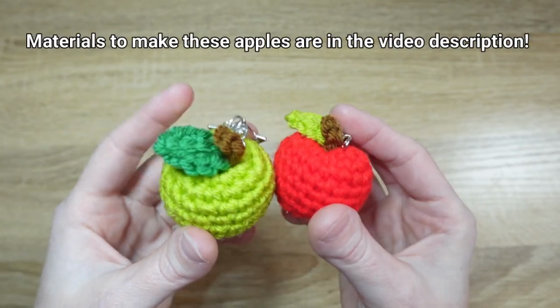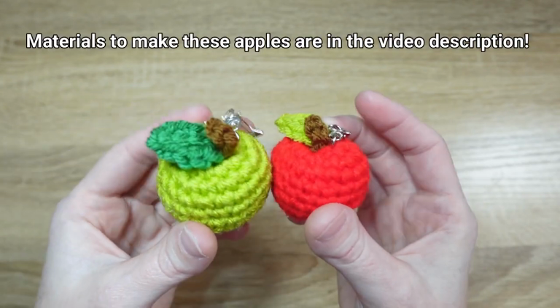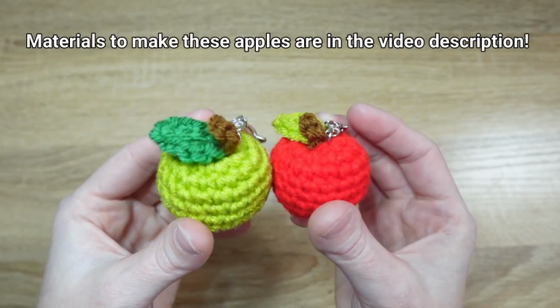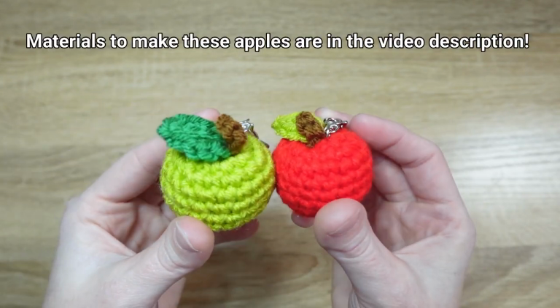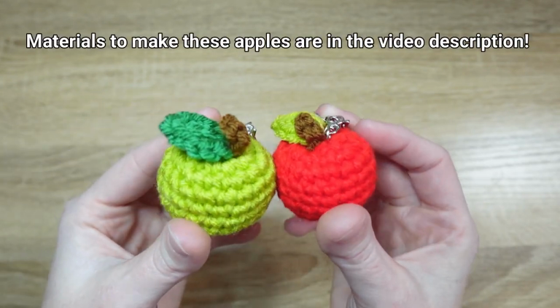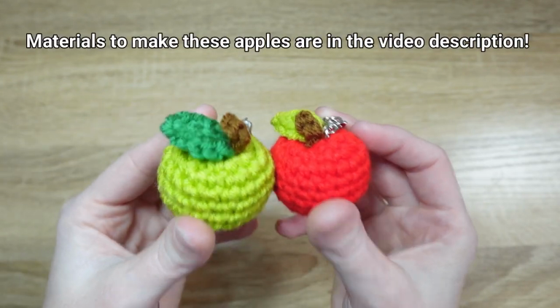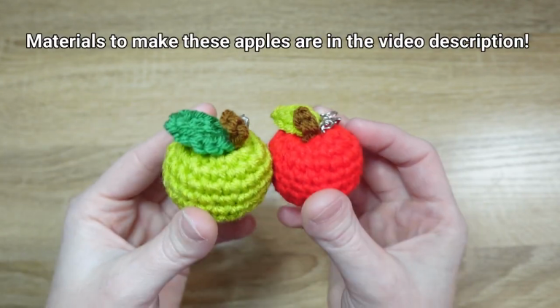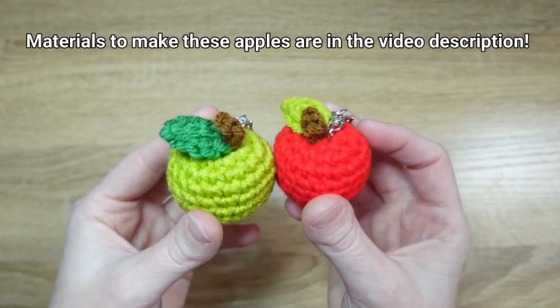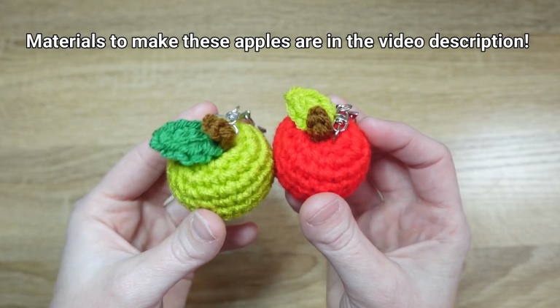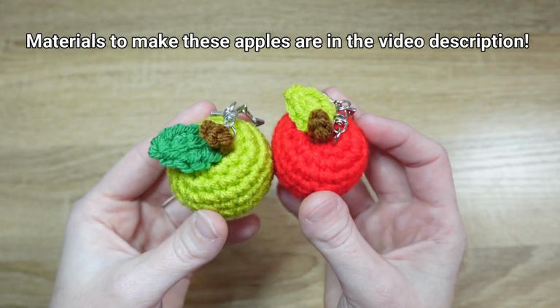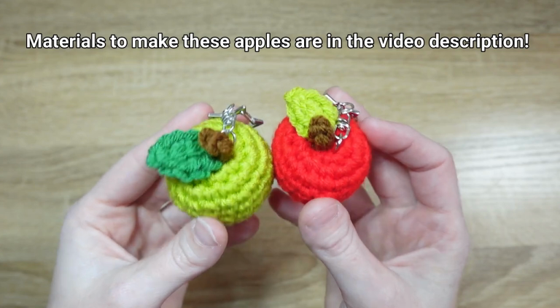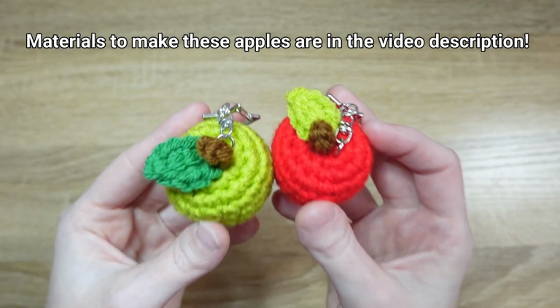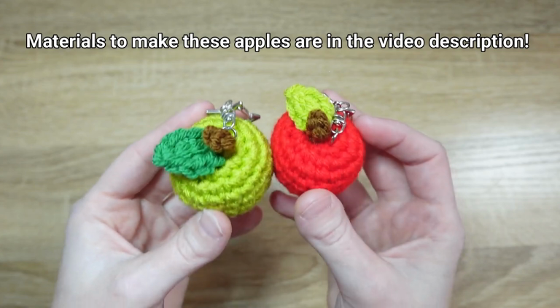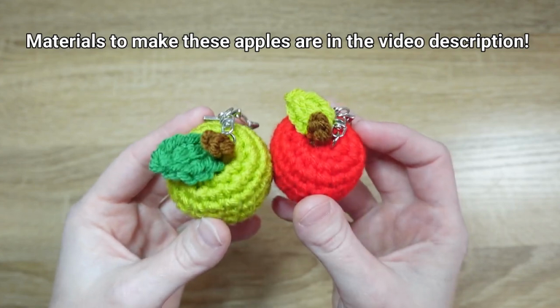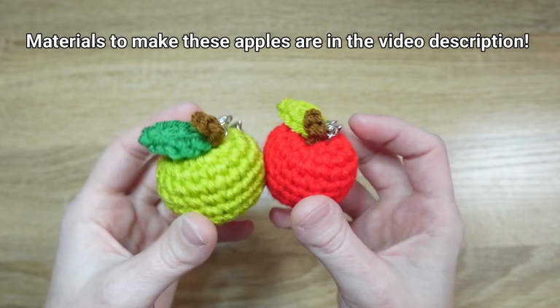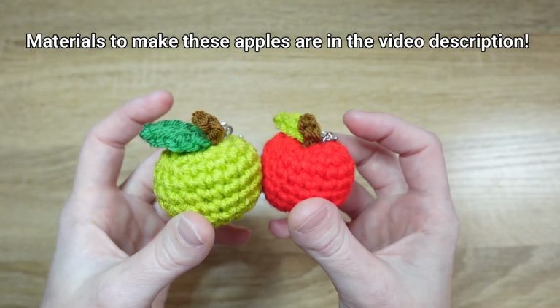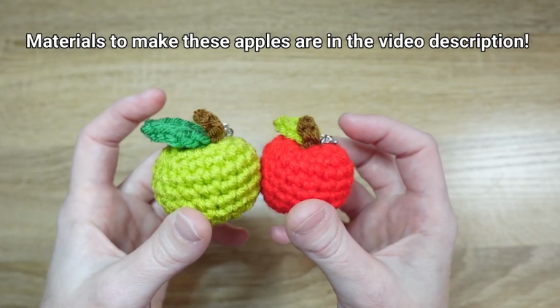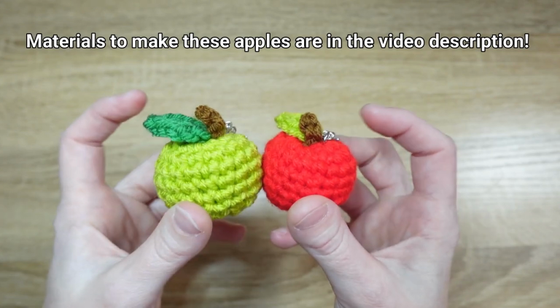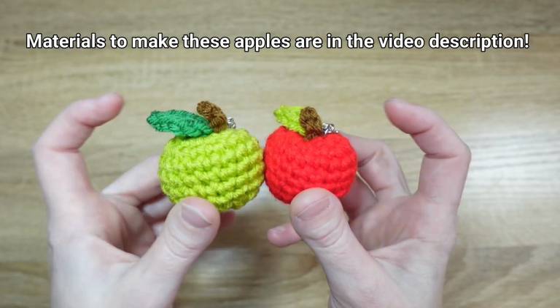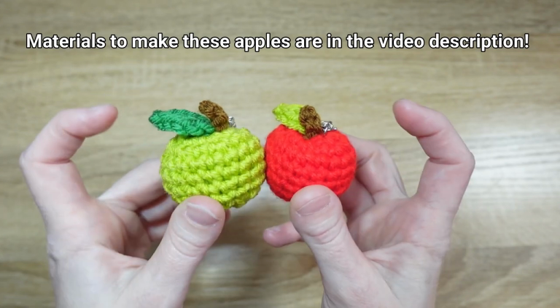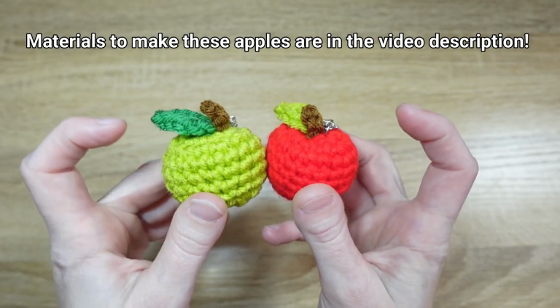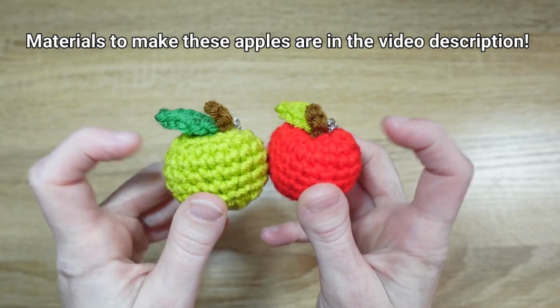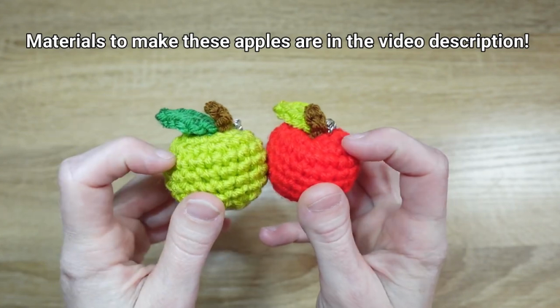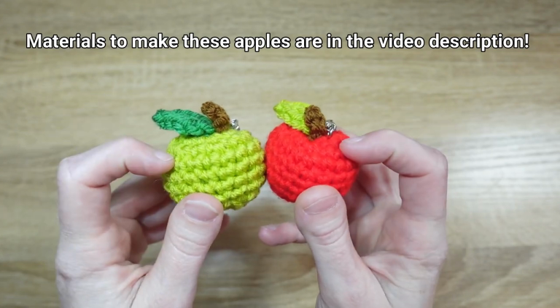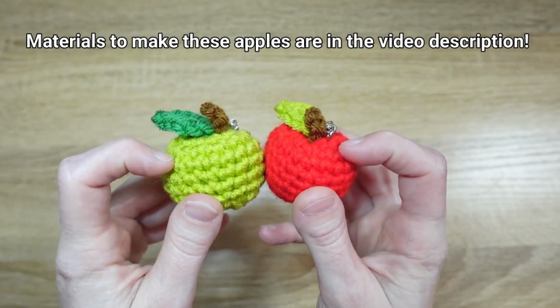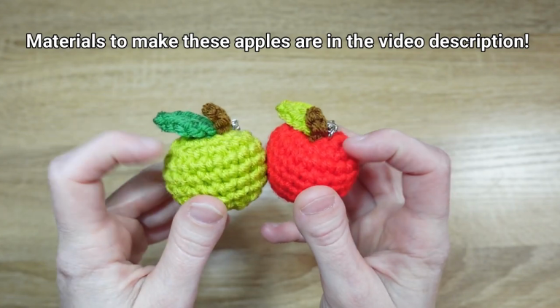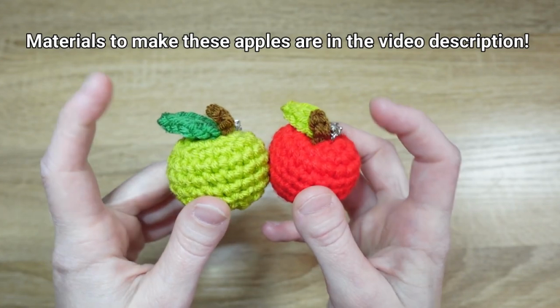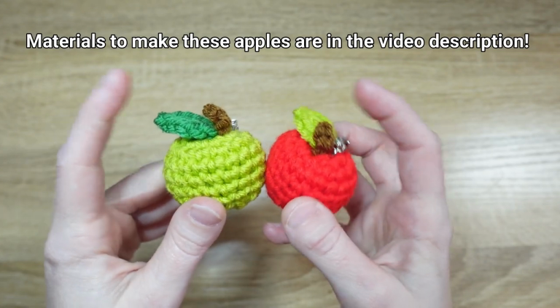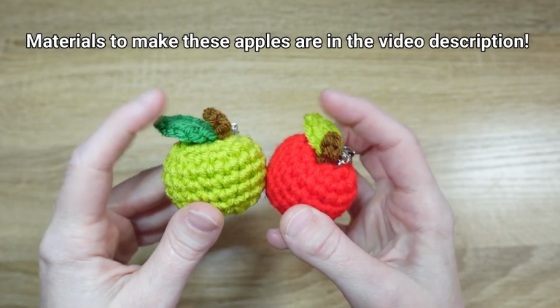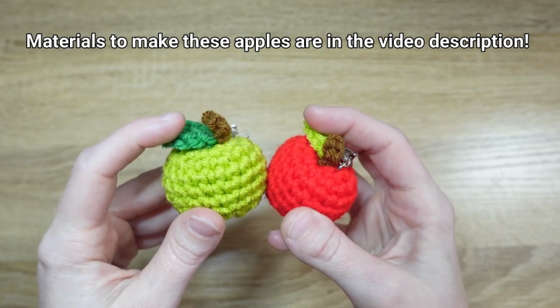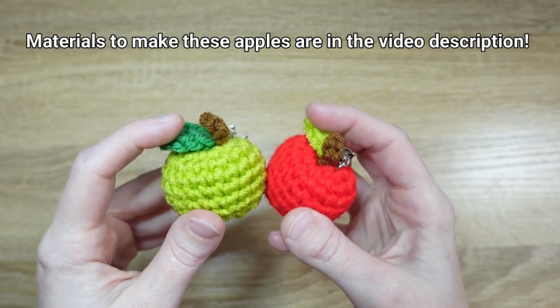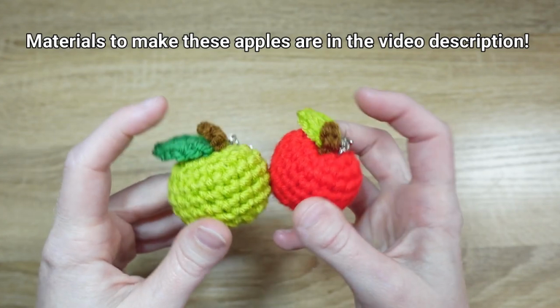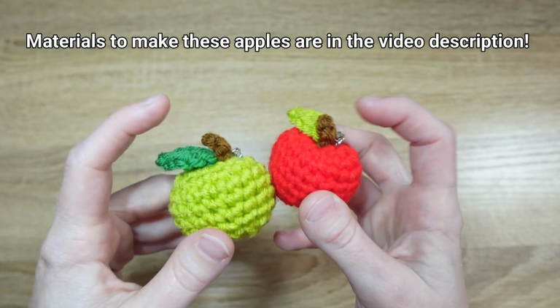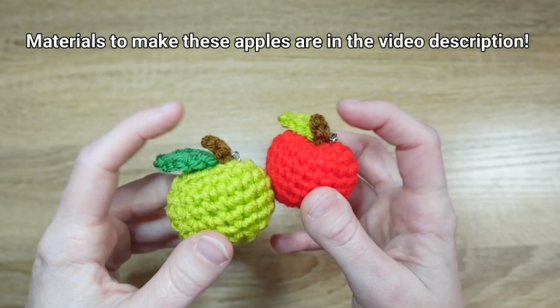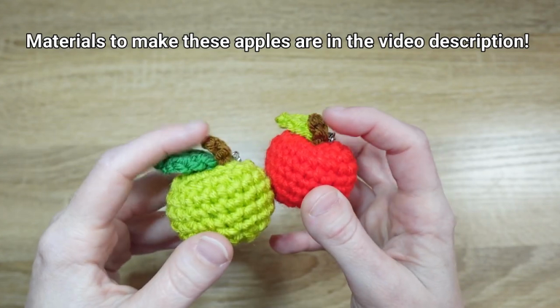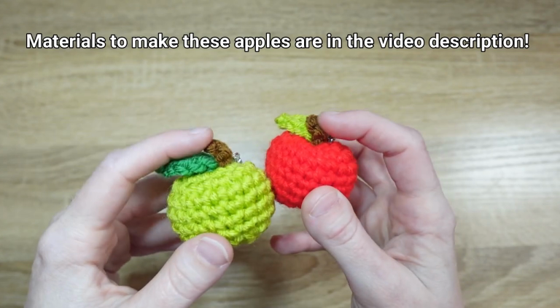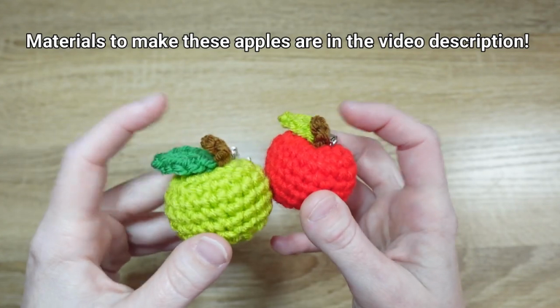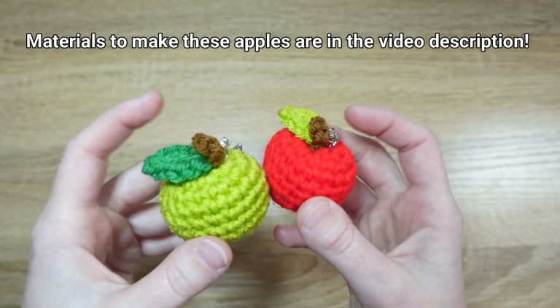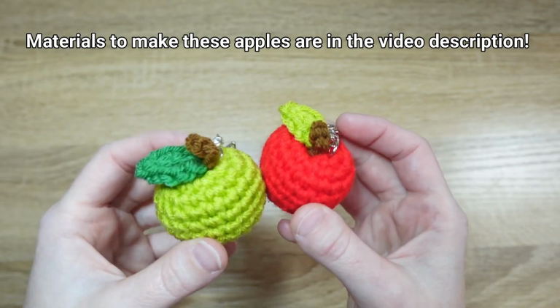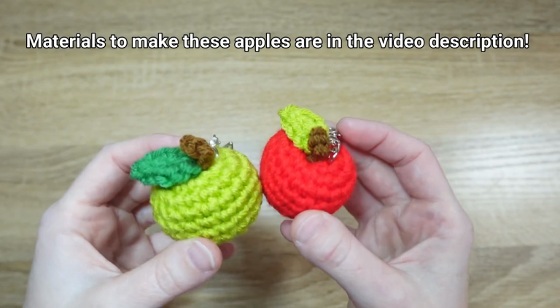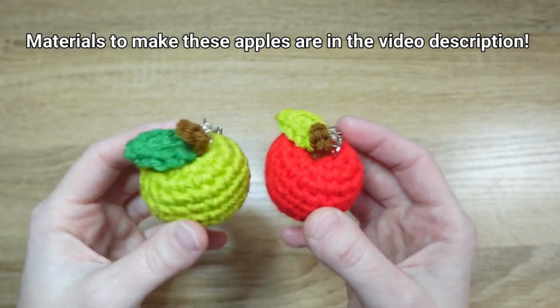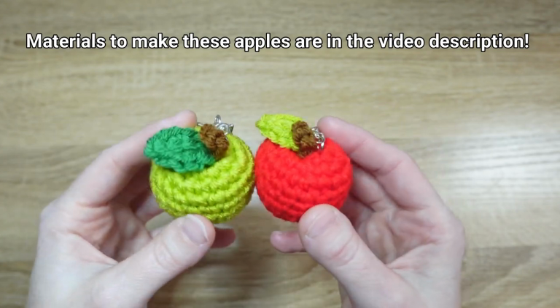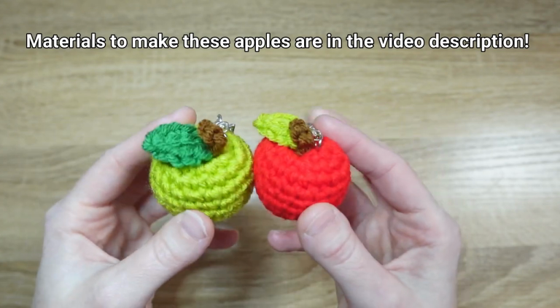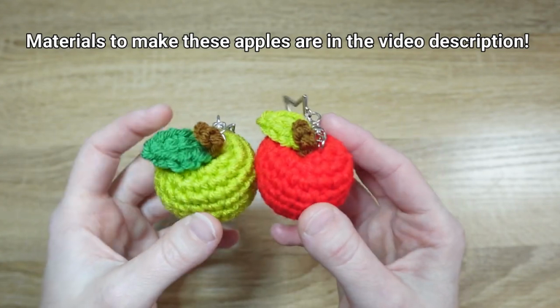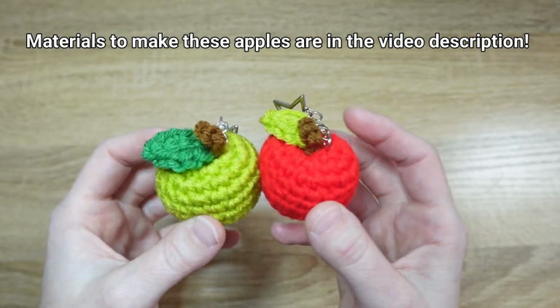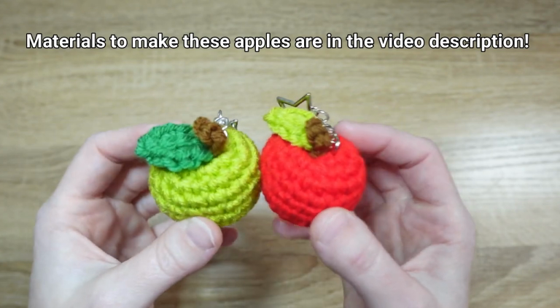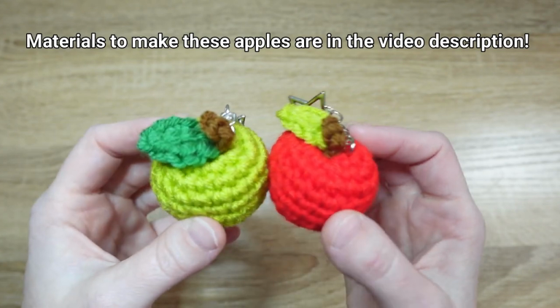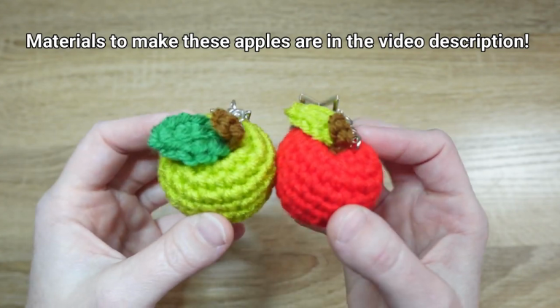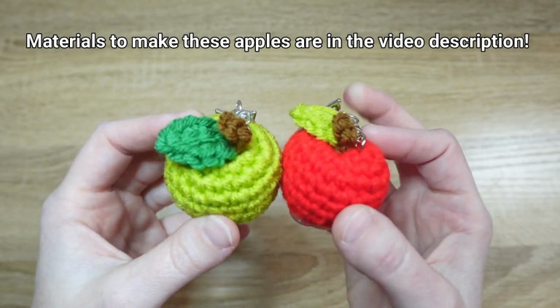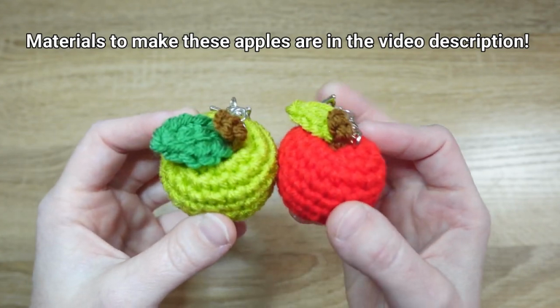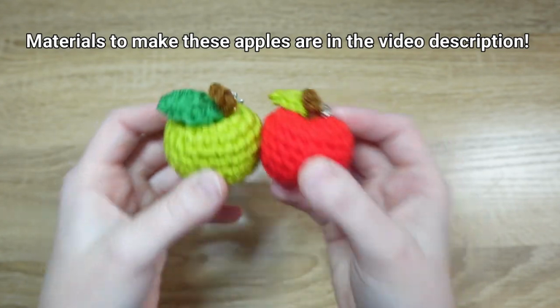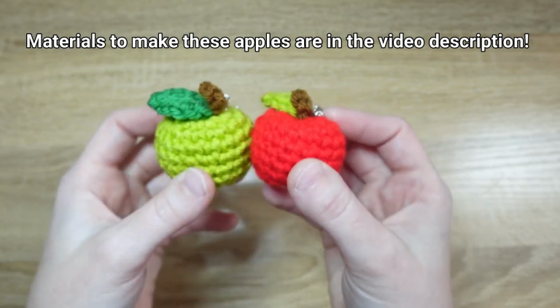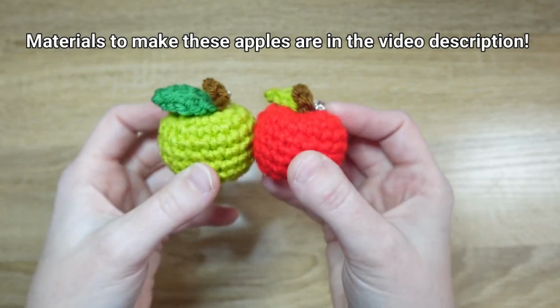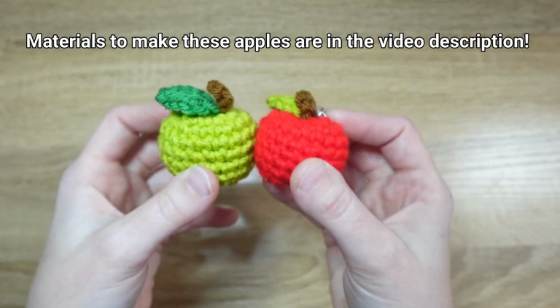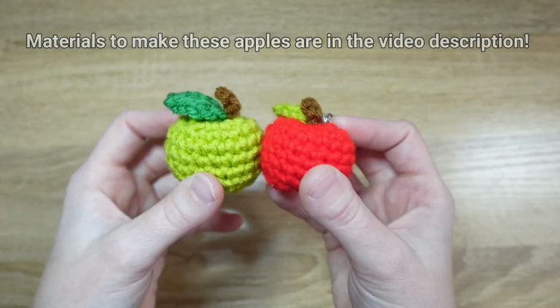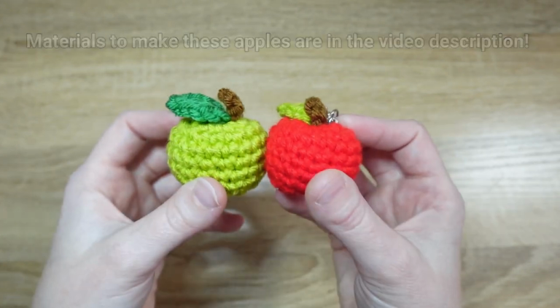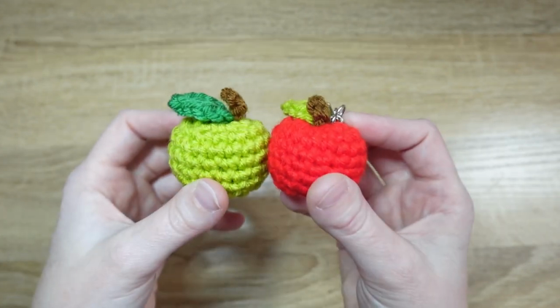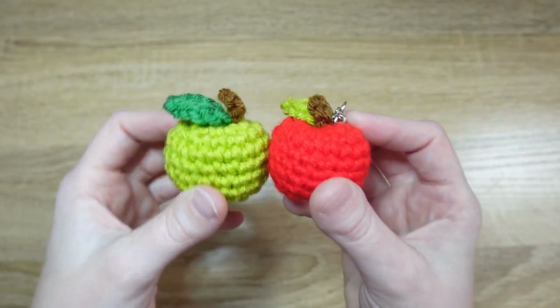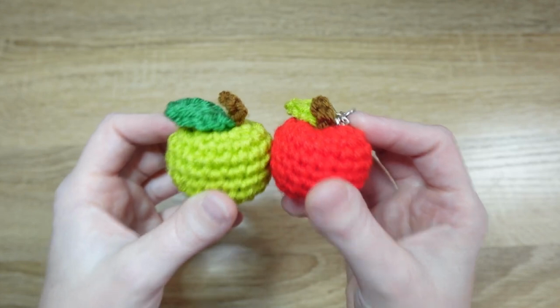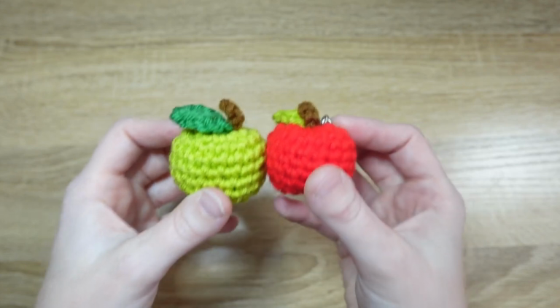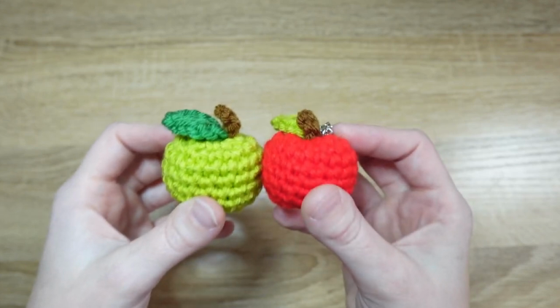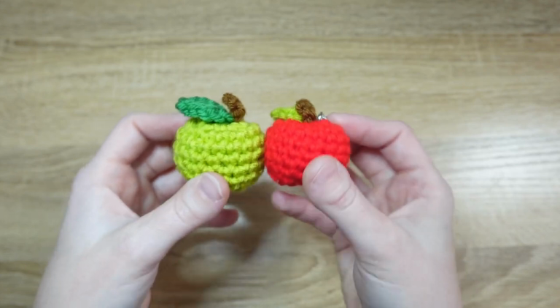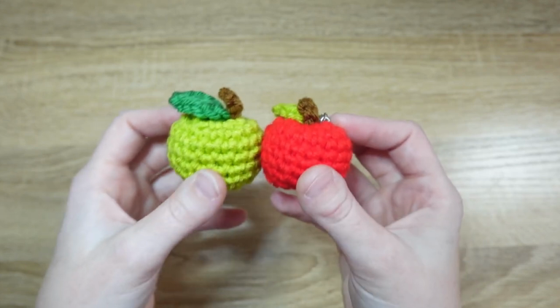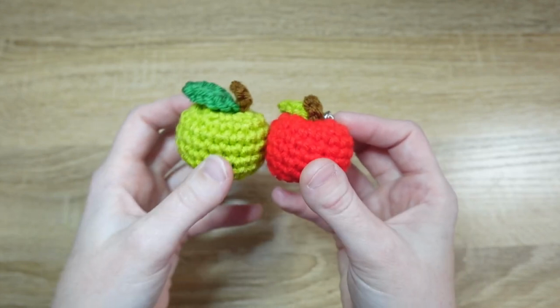You just need a couple of different colors for the apple, the leaf, and the stem. So let's go ahead and get started.